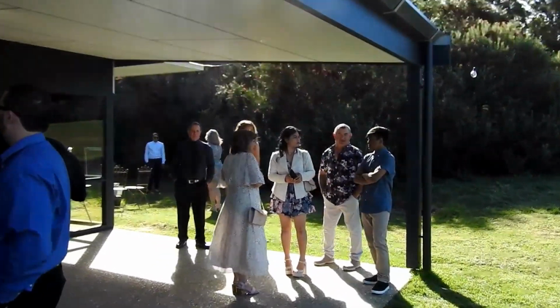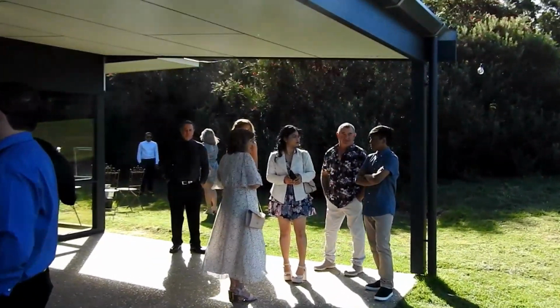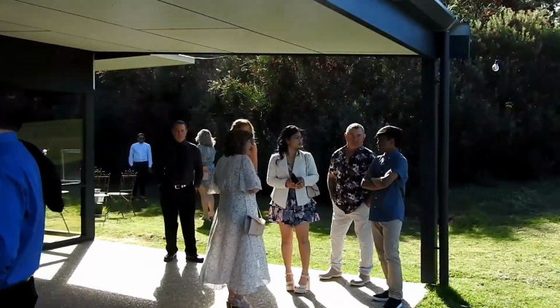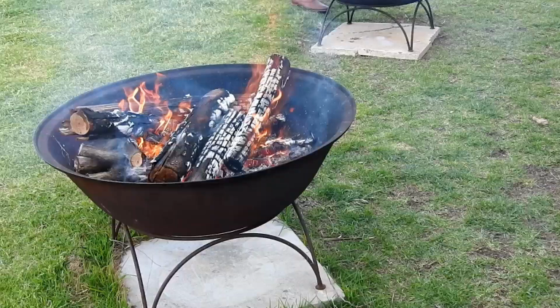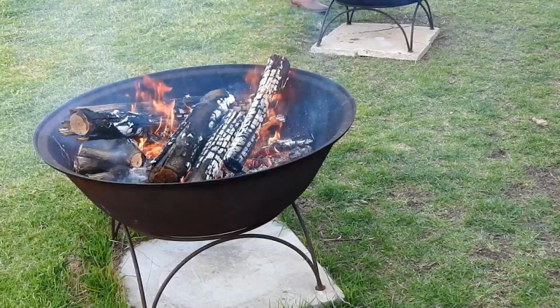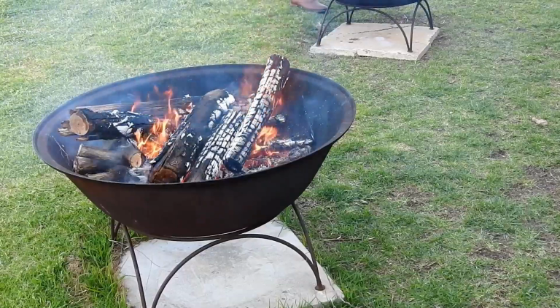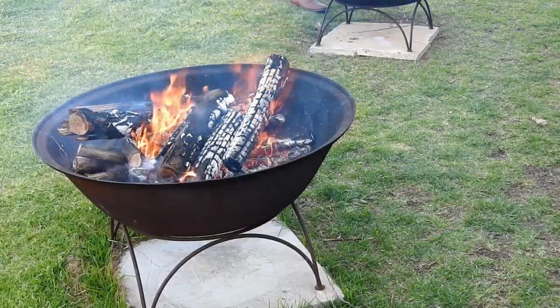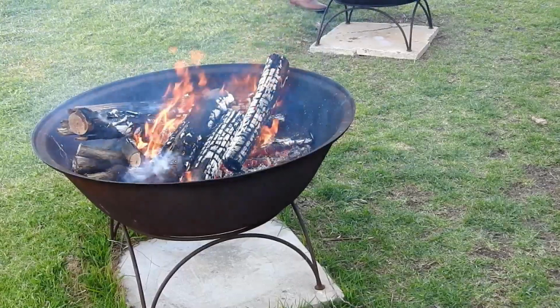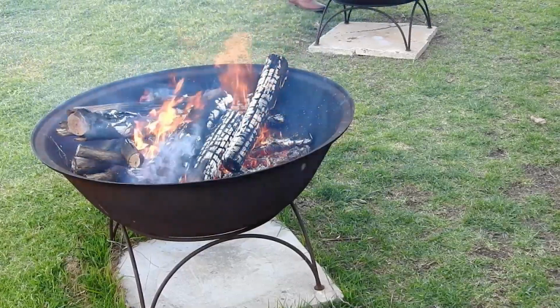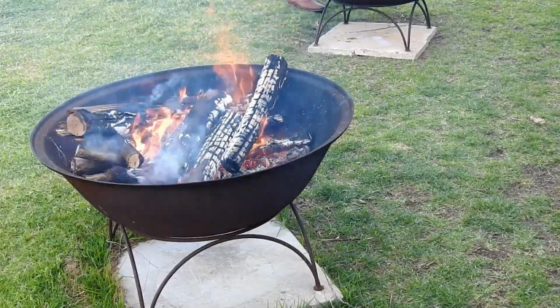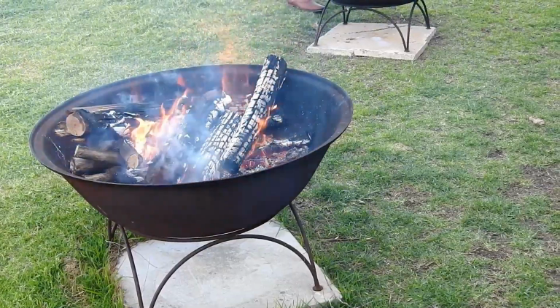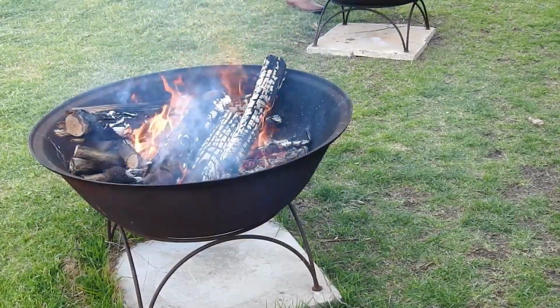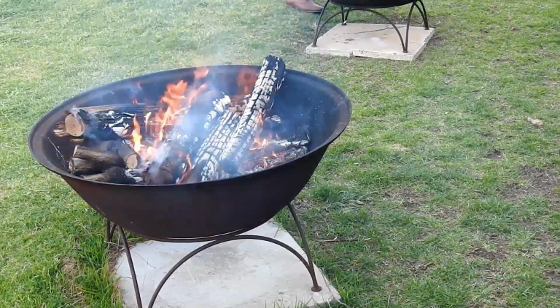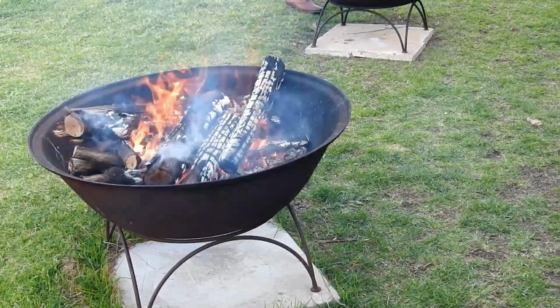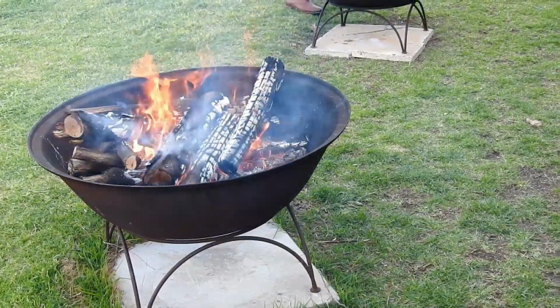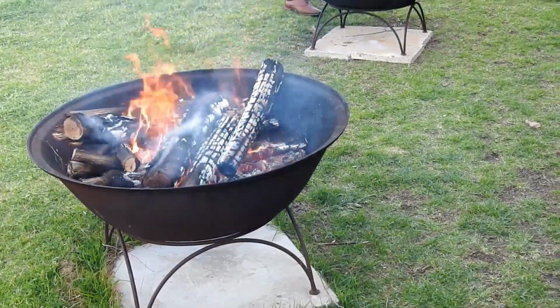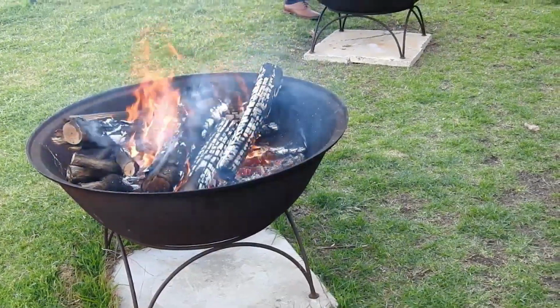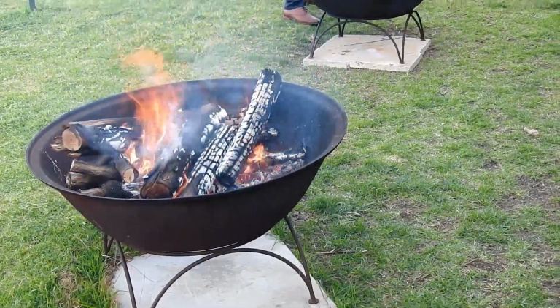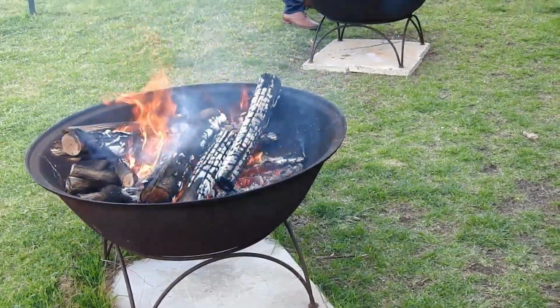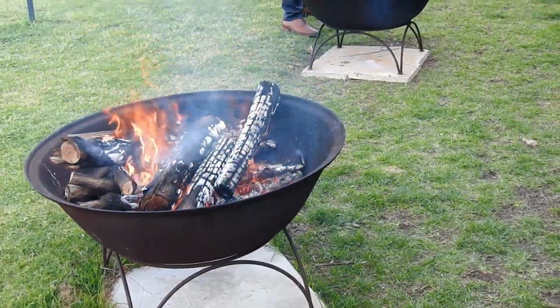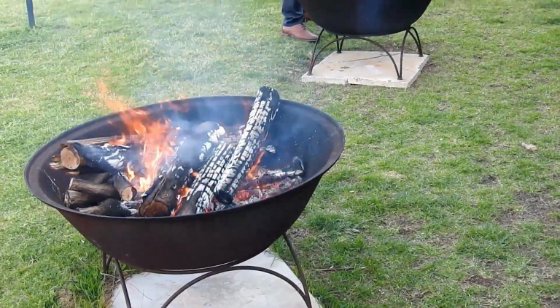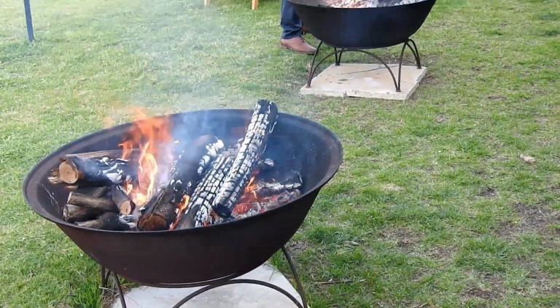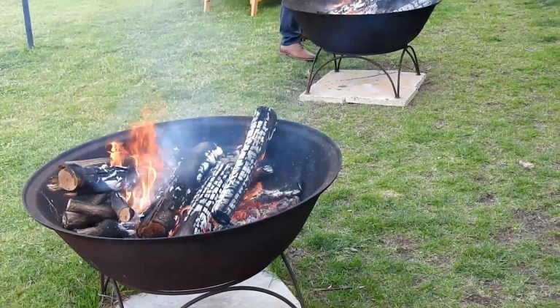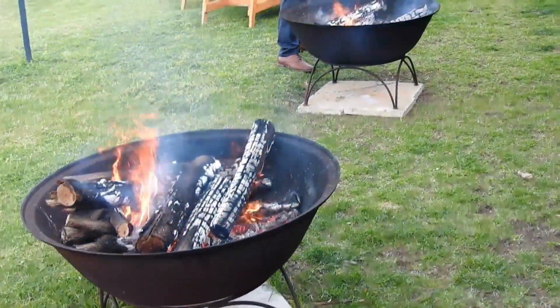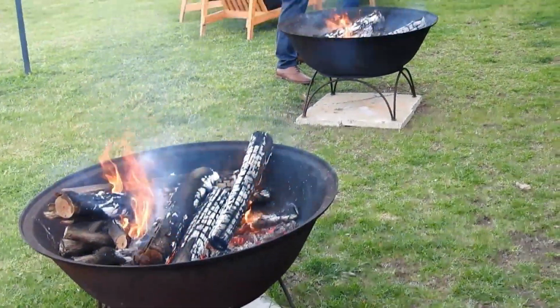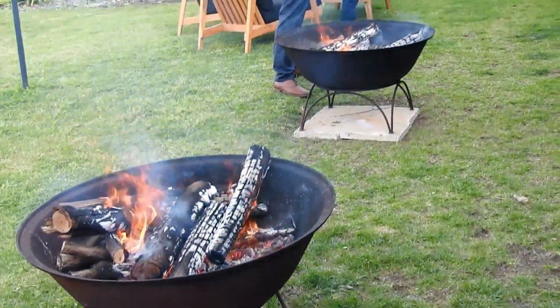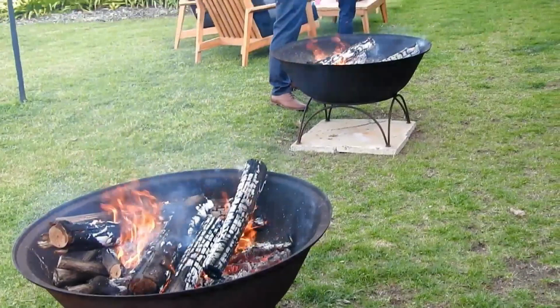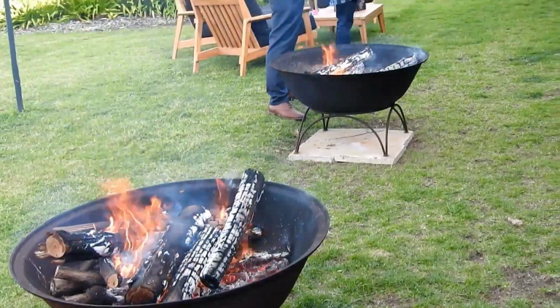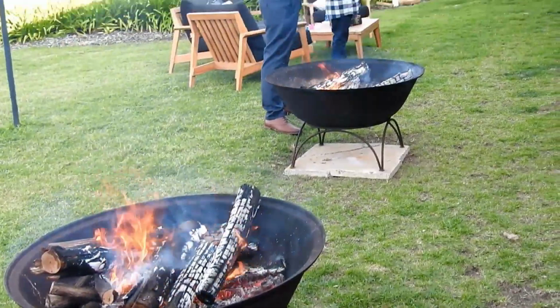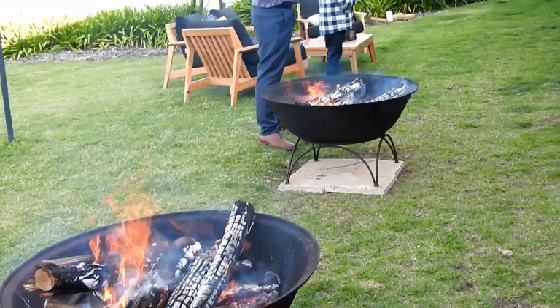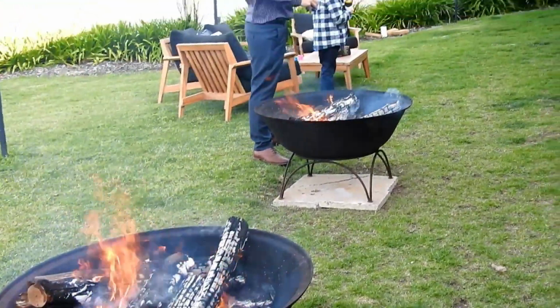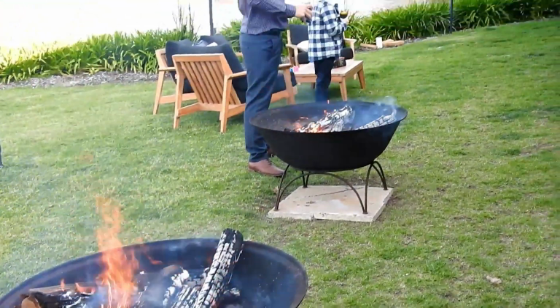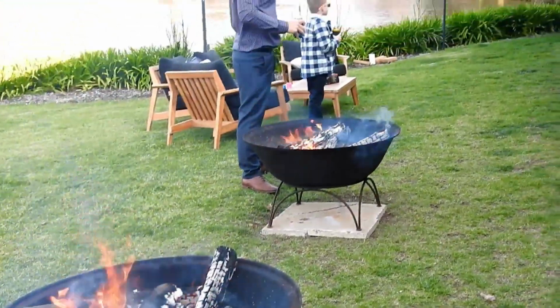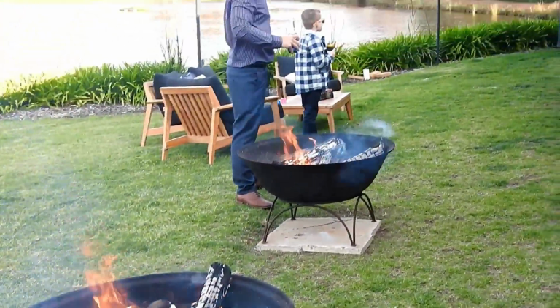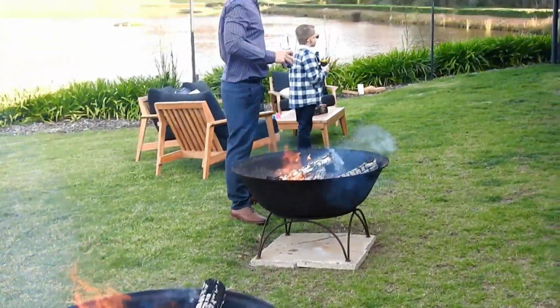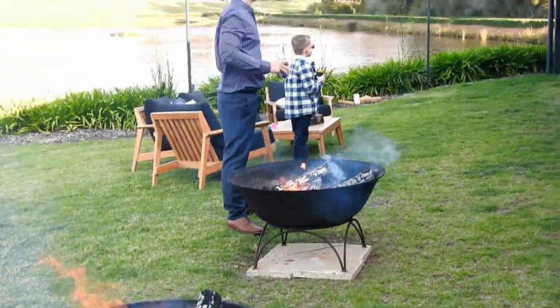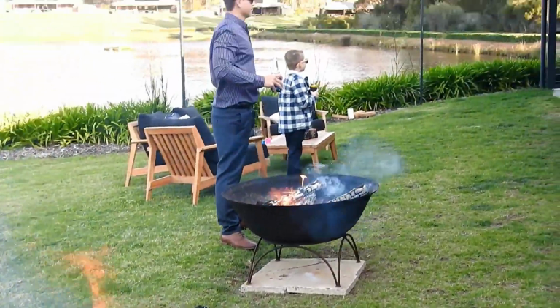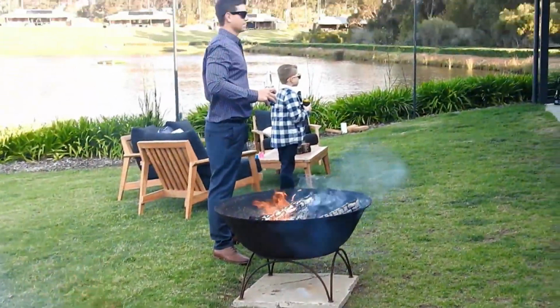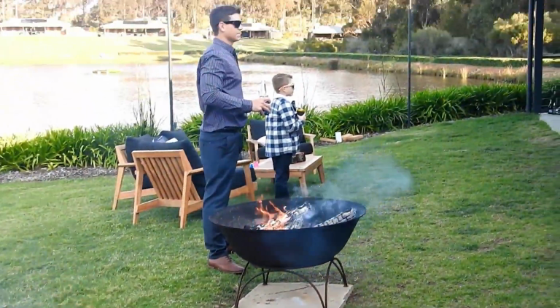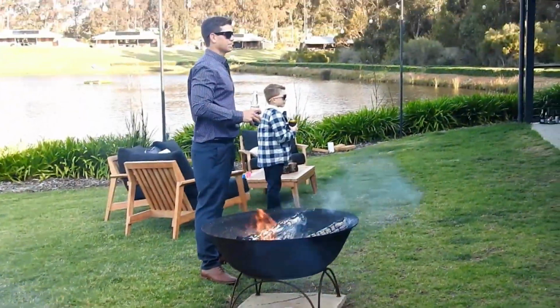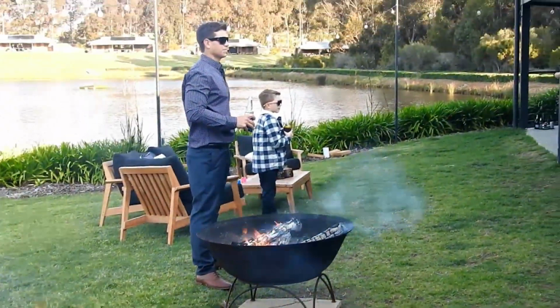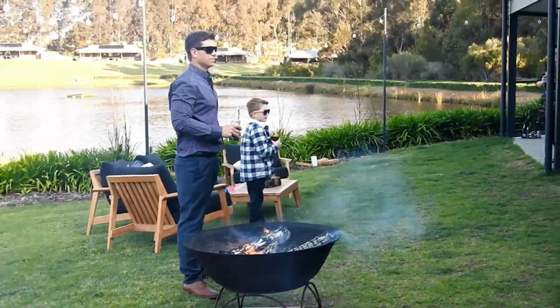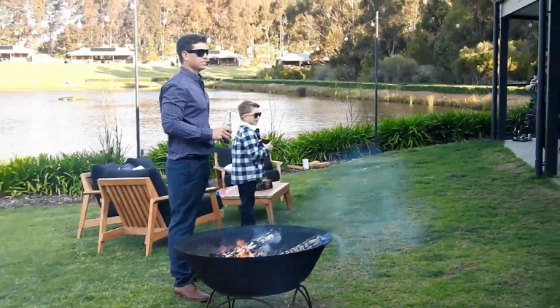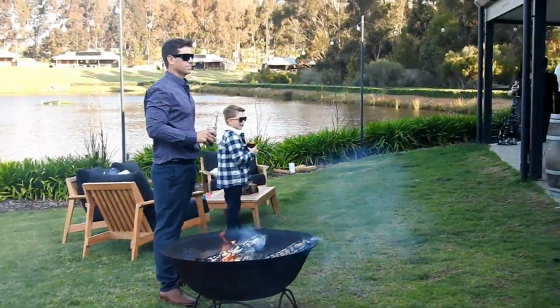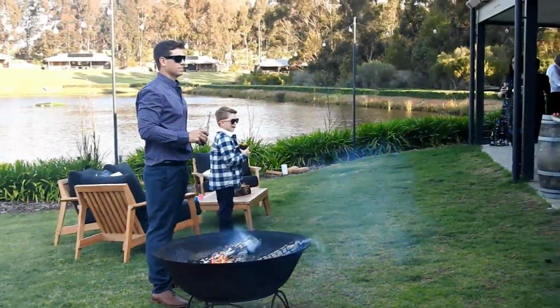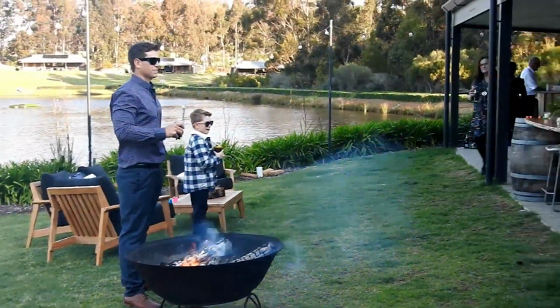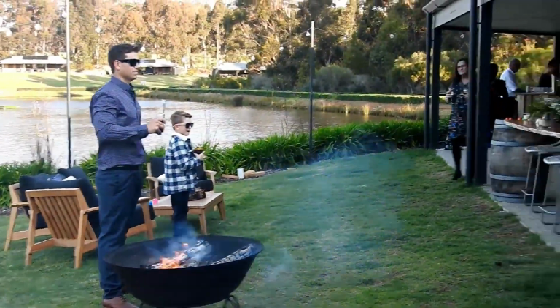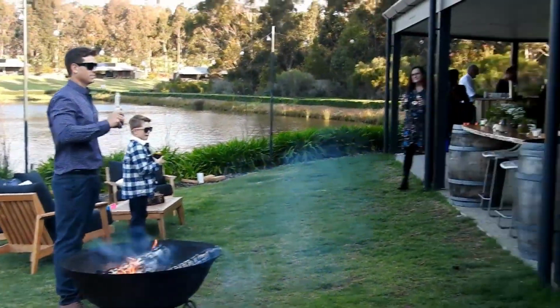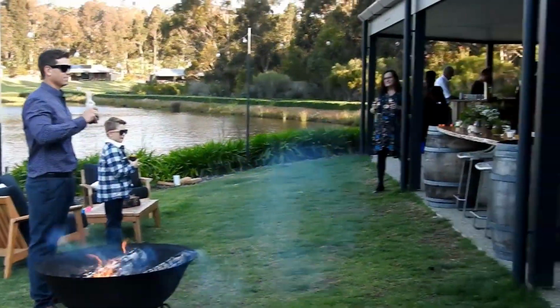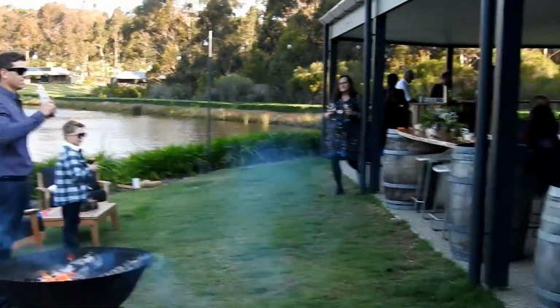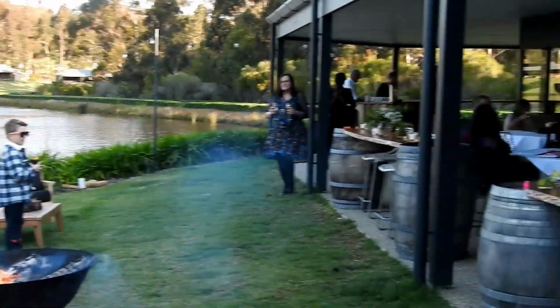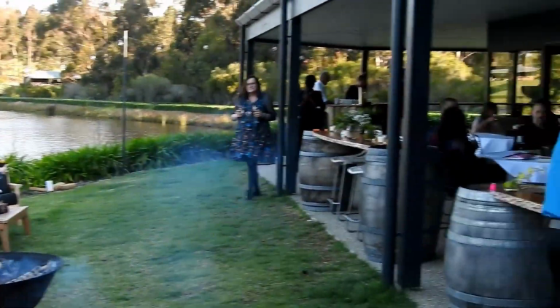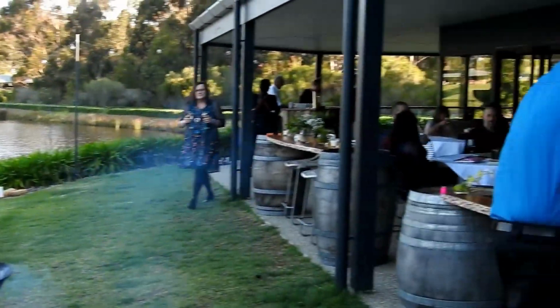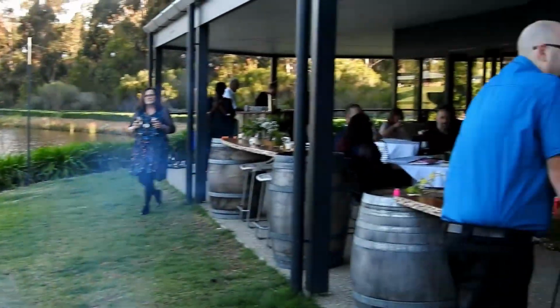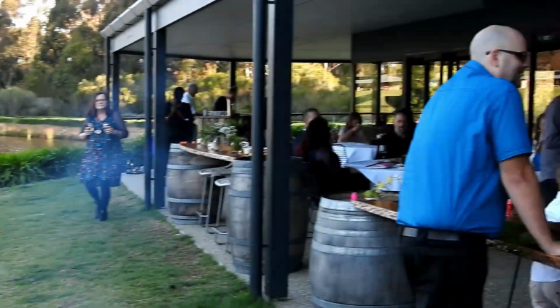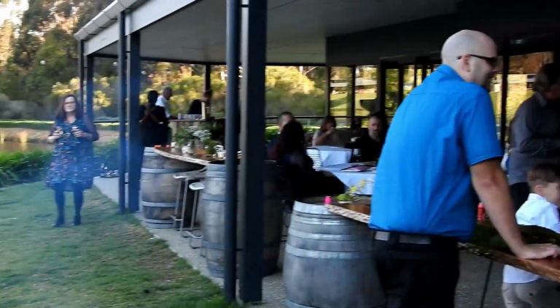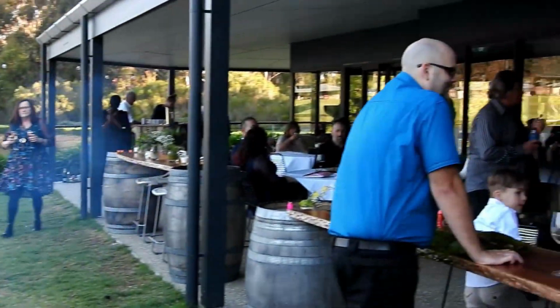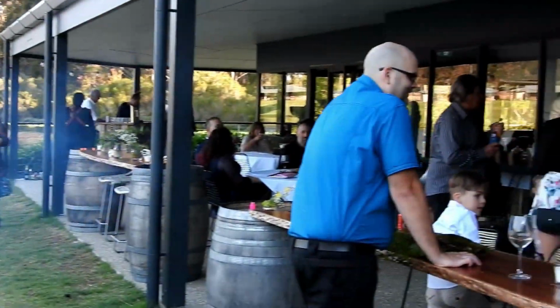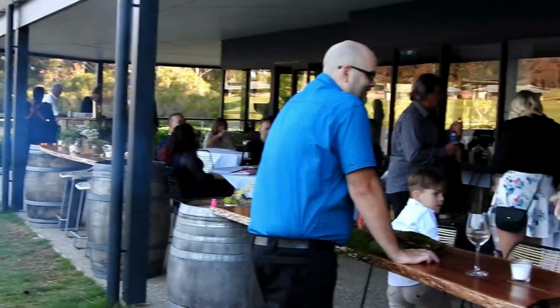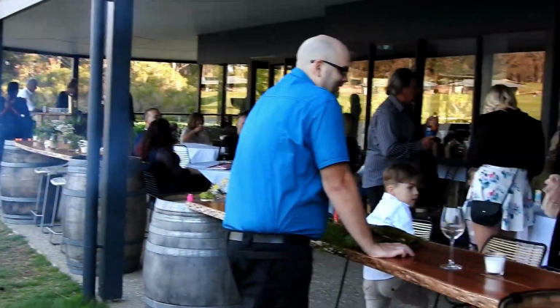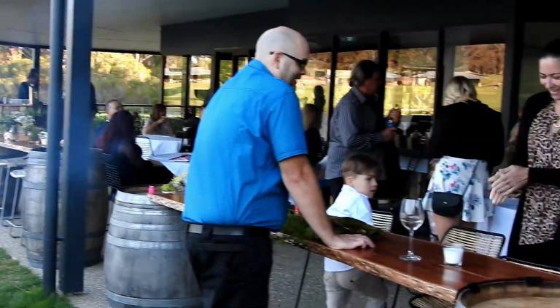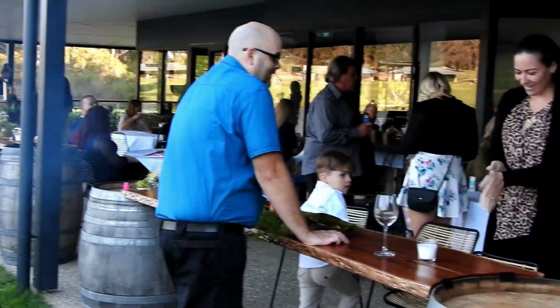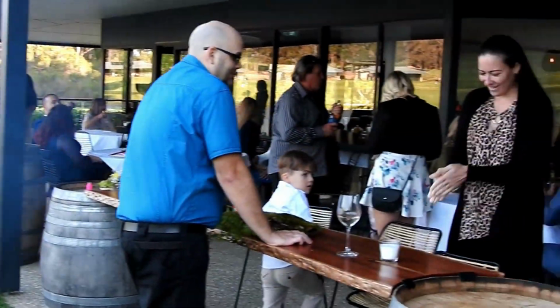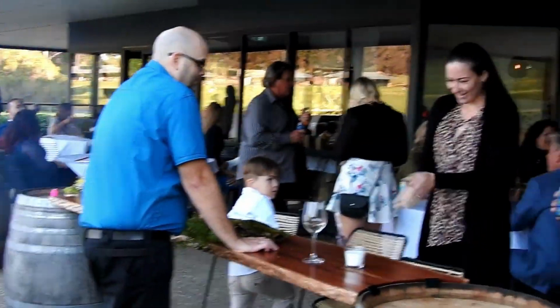It's a great place to get together with a group of people, and once all the chalets are booked out you've got the entire property to yourself.